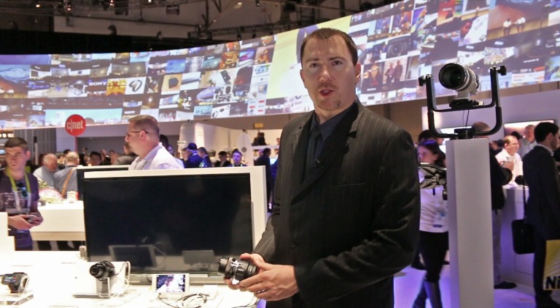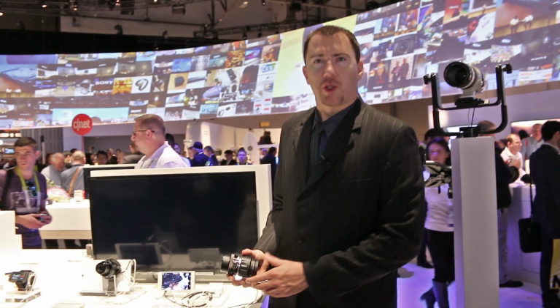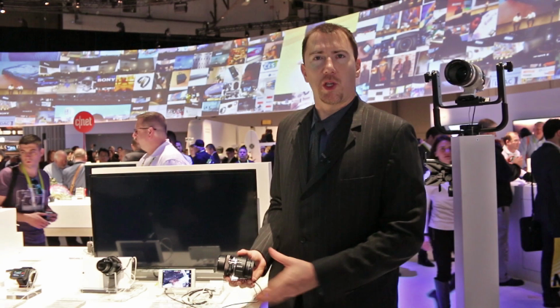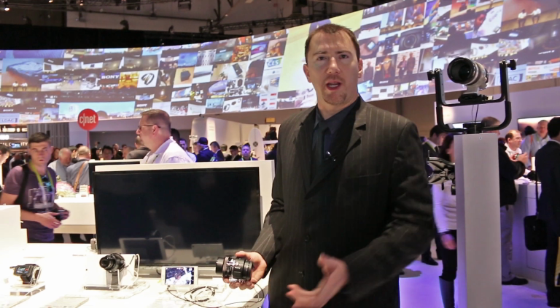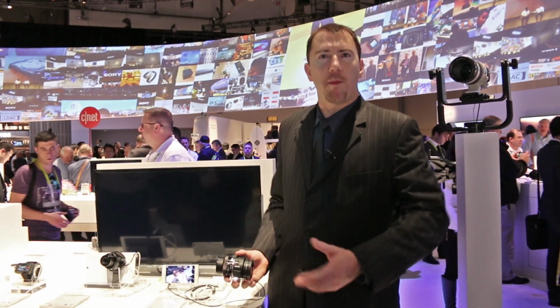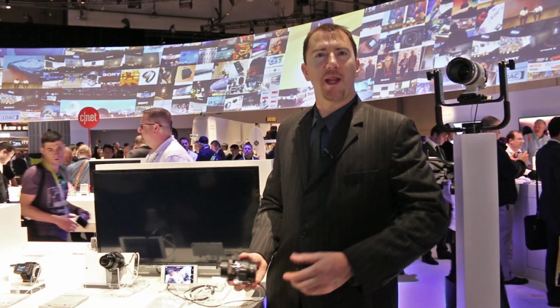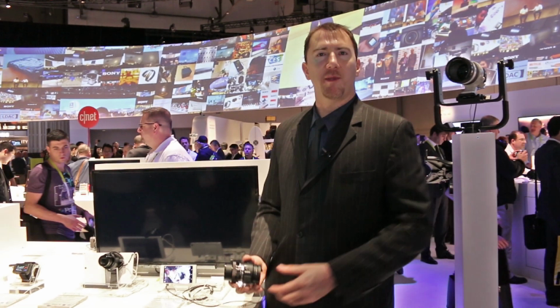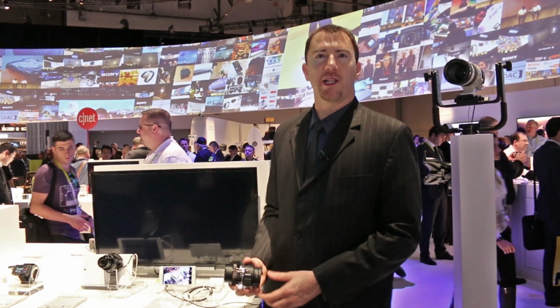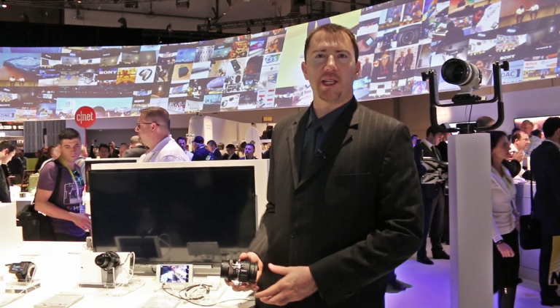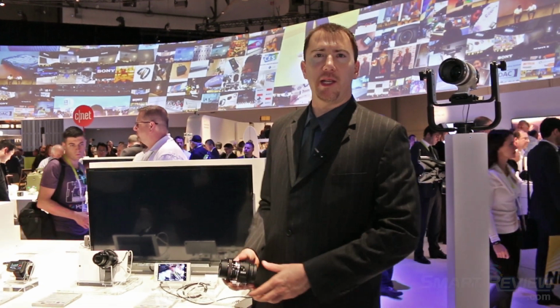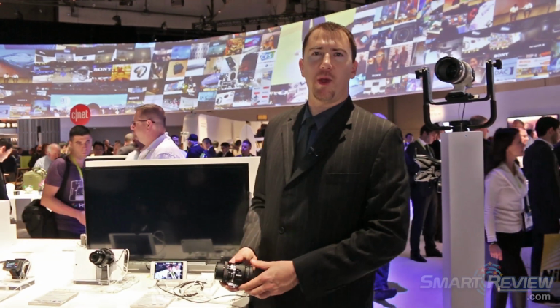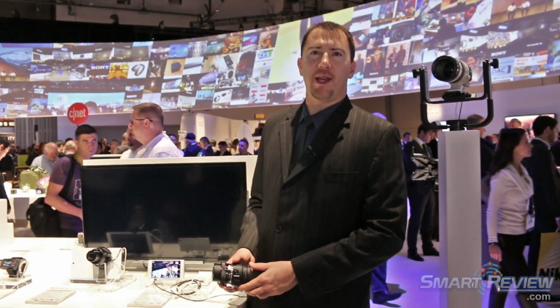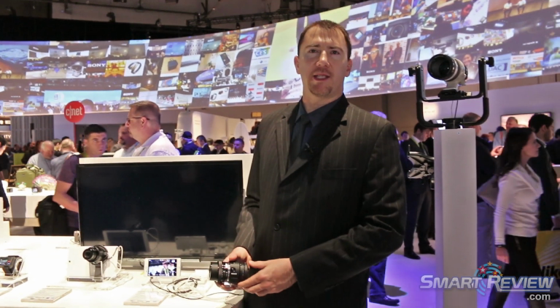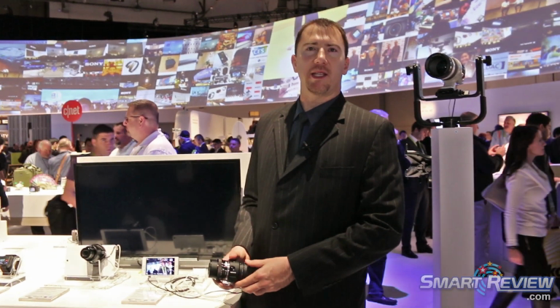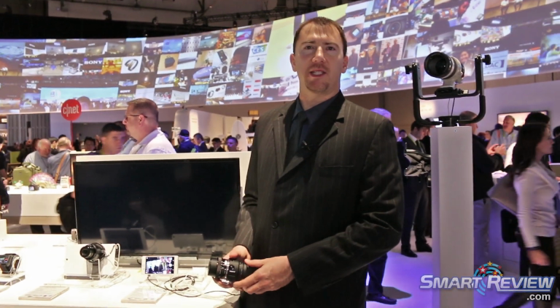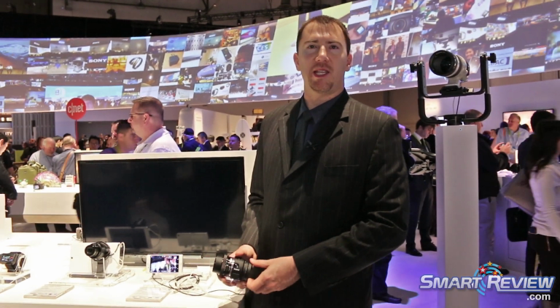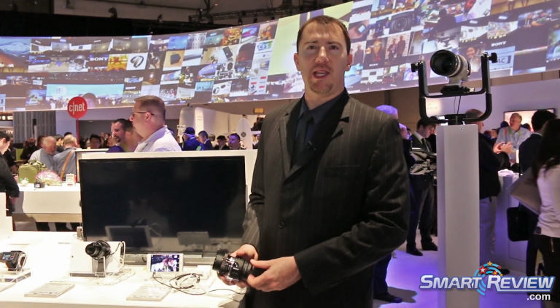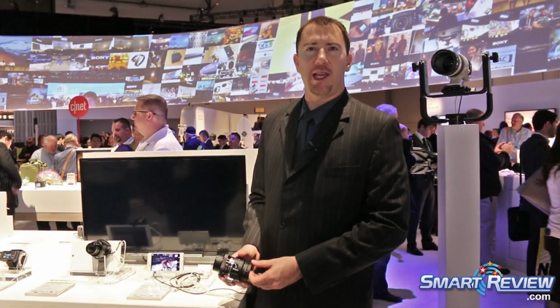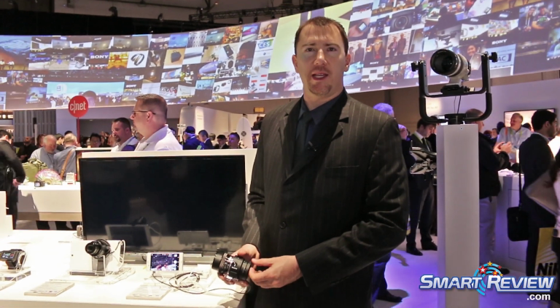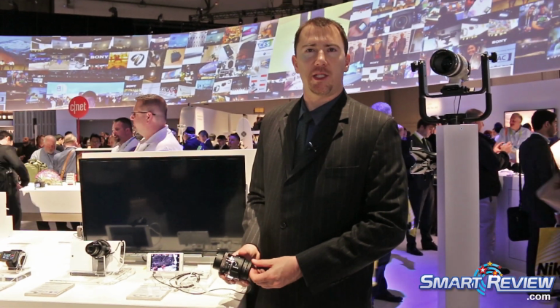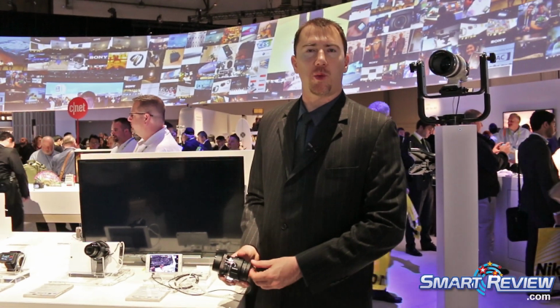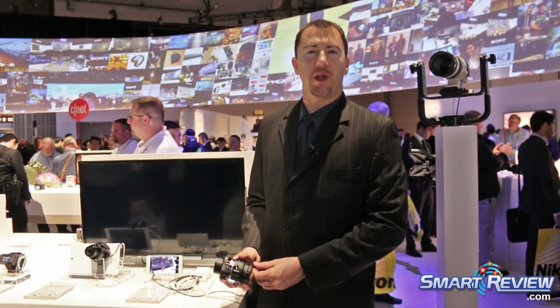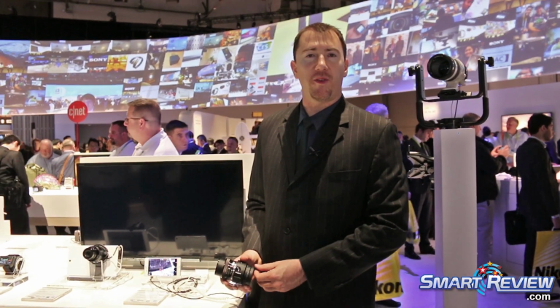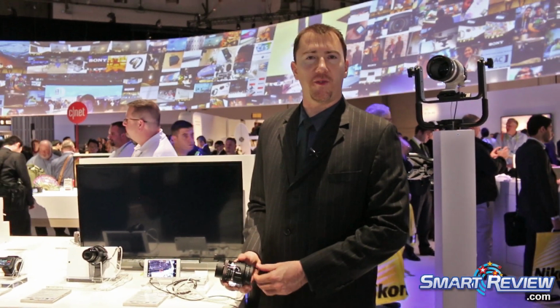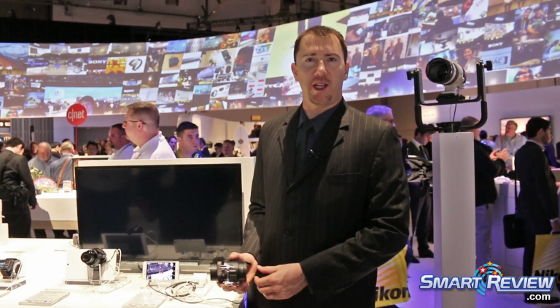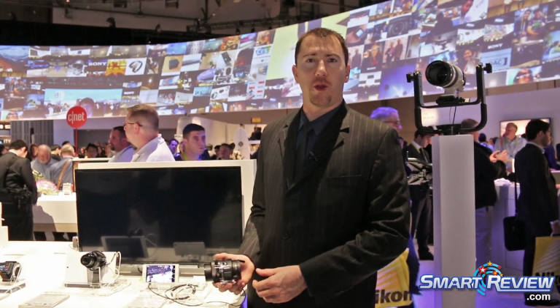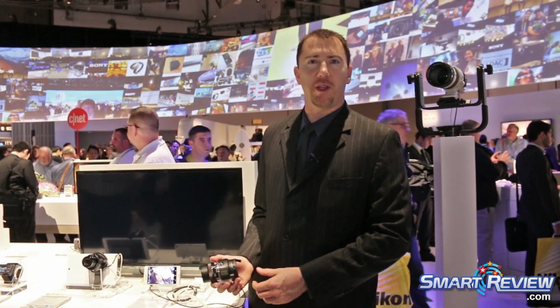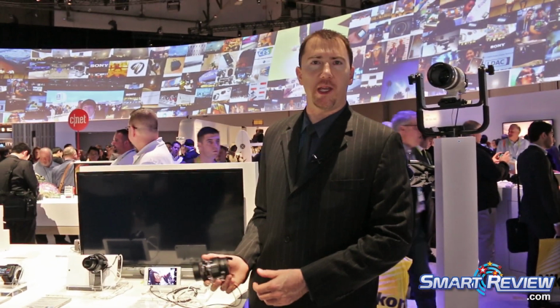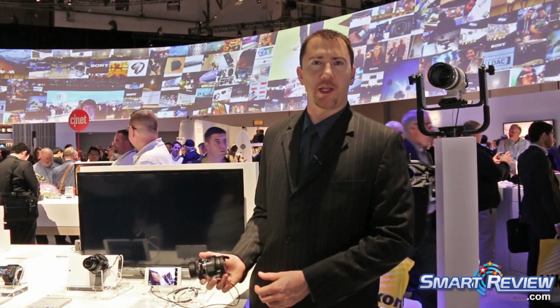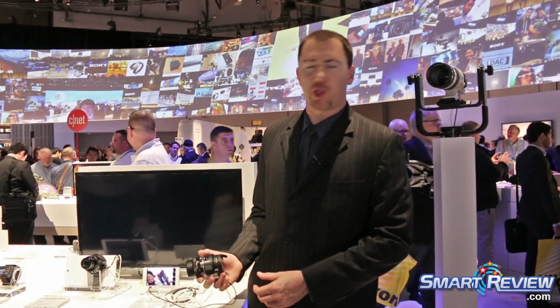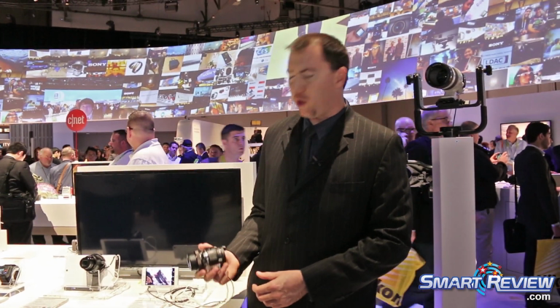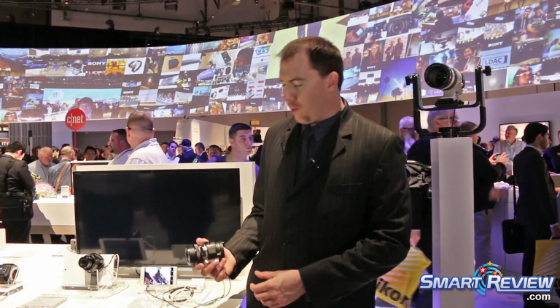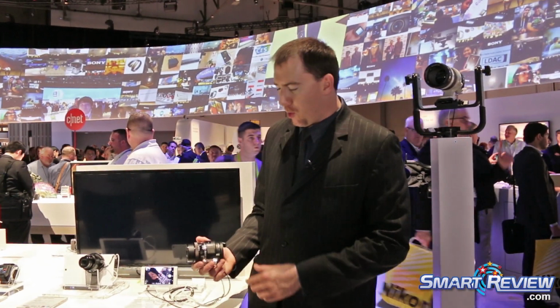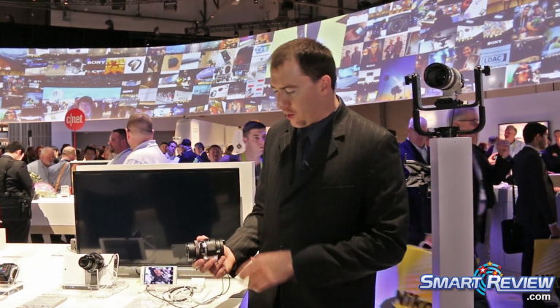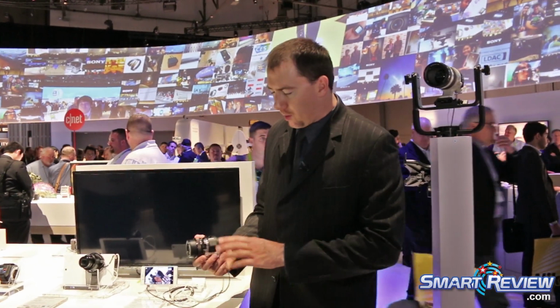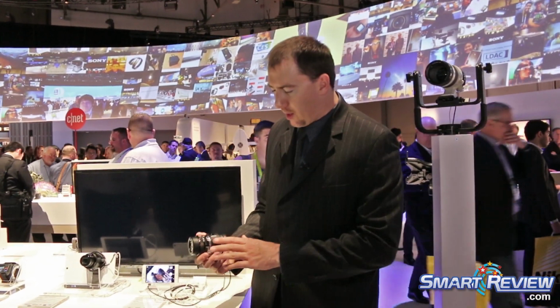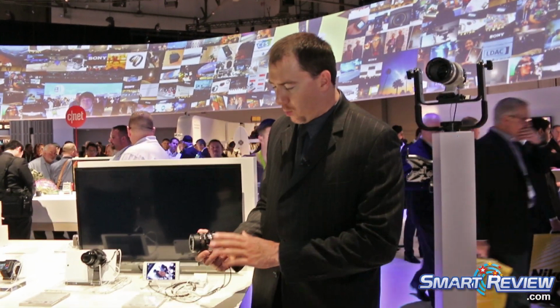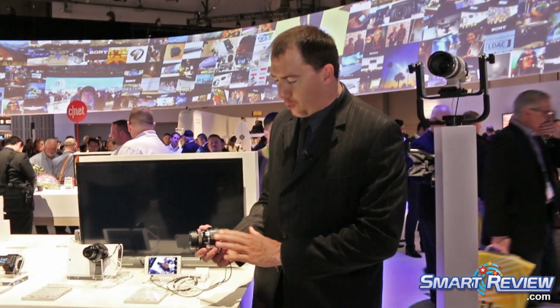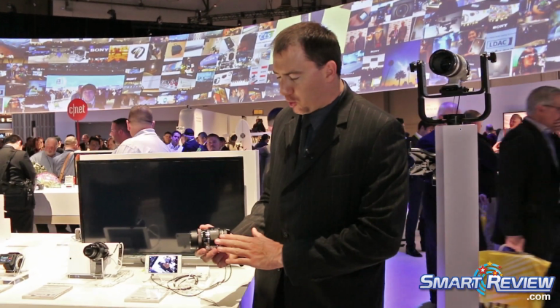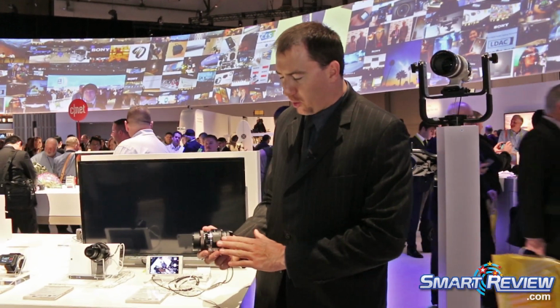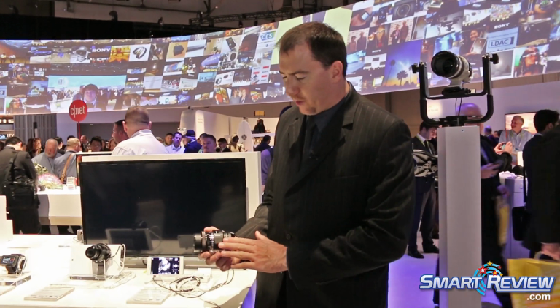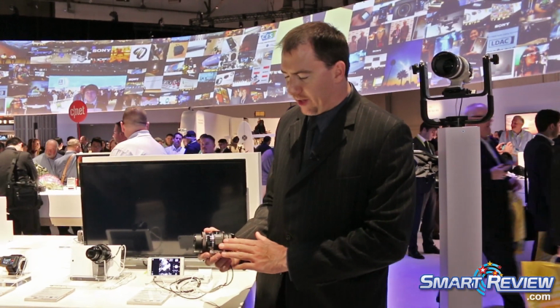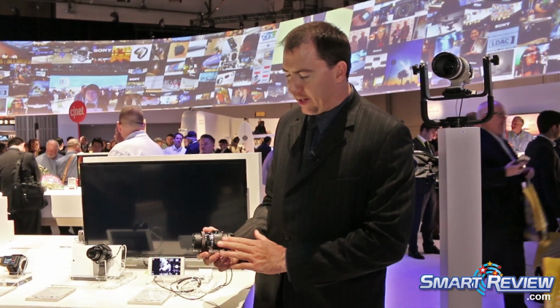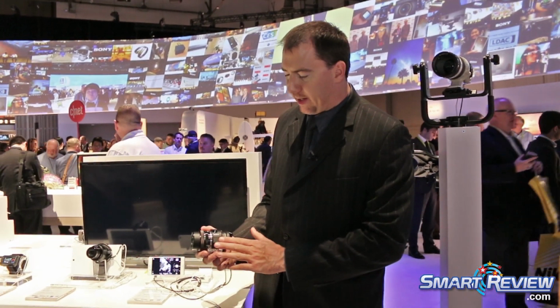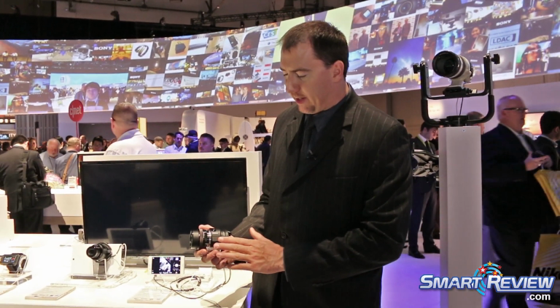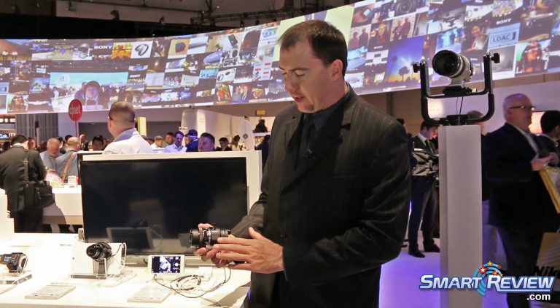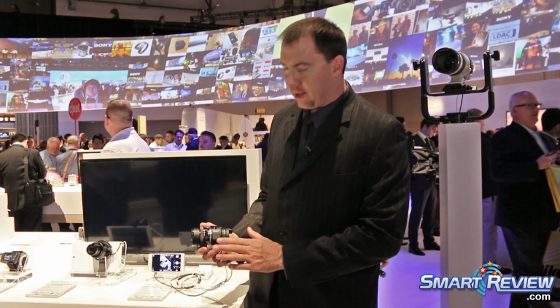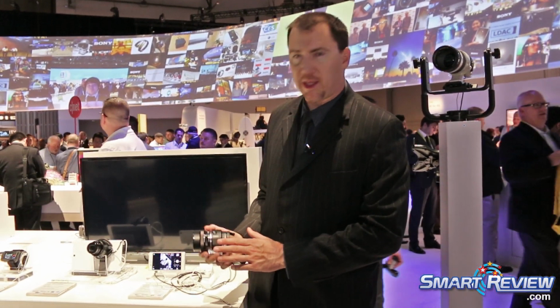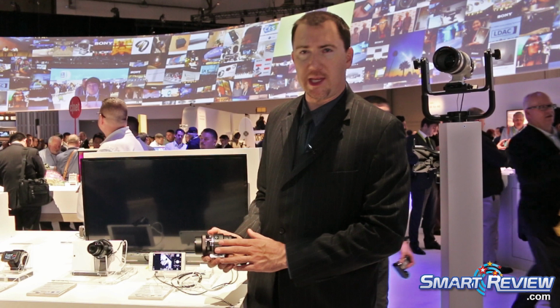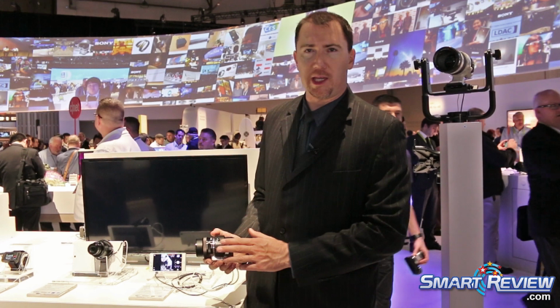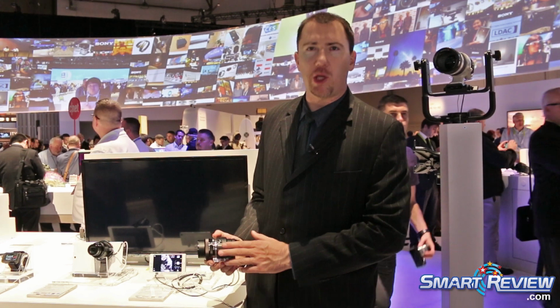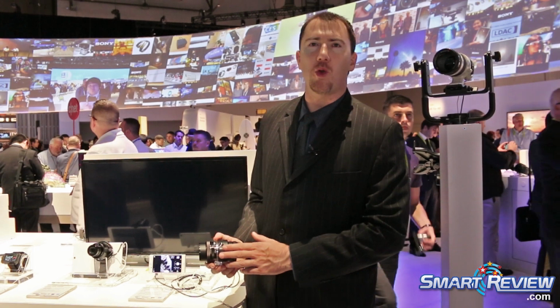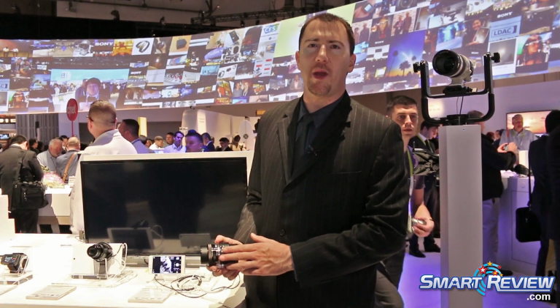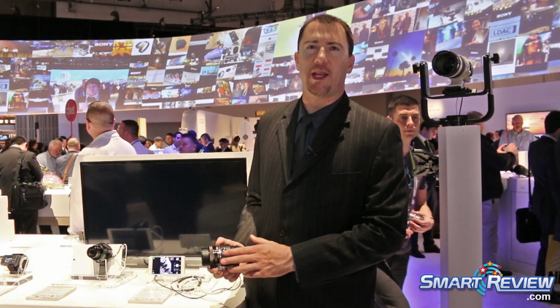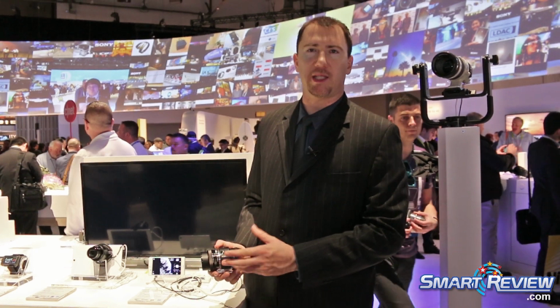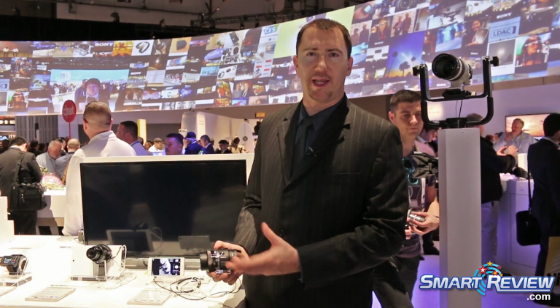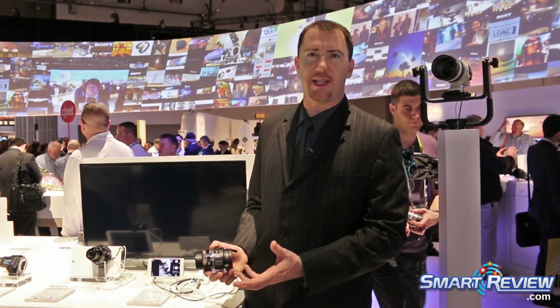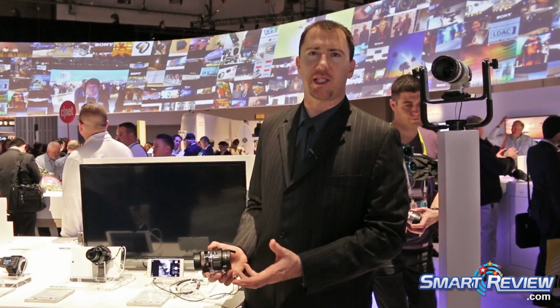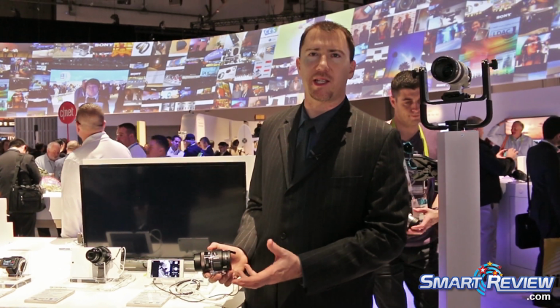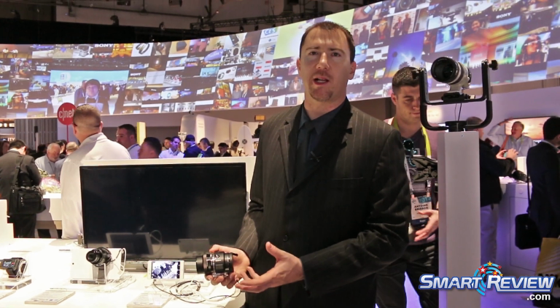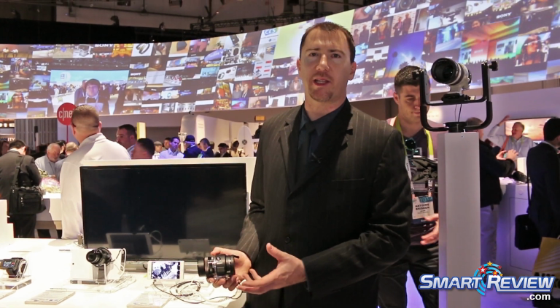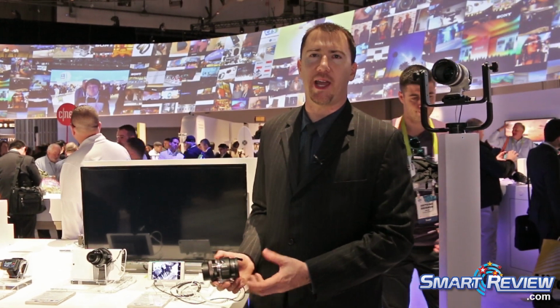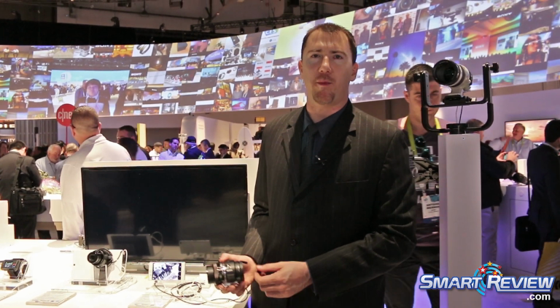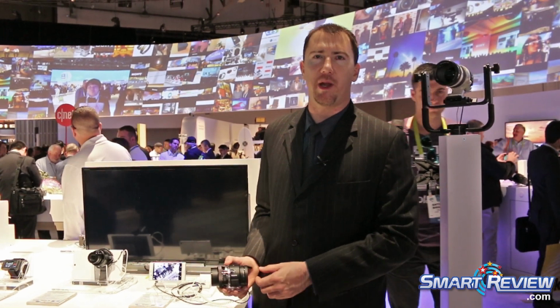My name is Eldin. We're at CES 2015 on the Sony booth, and what we're showing over here is the QX lens style camera.